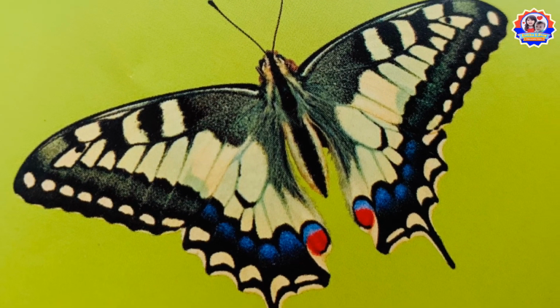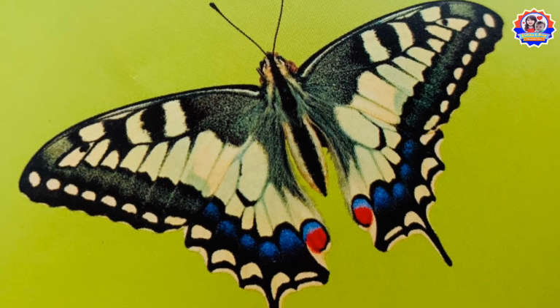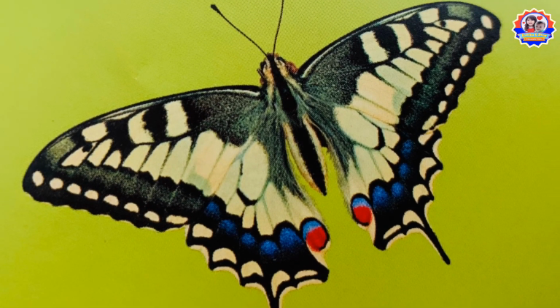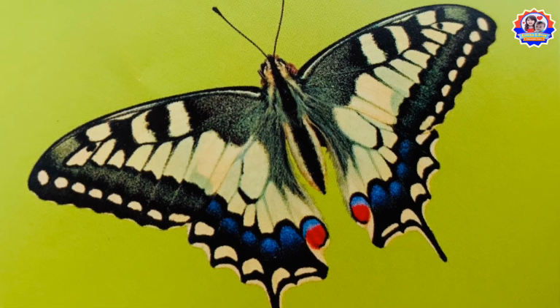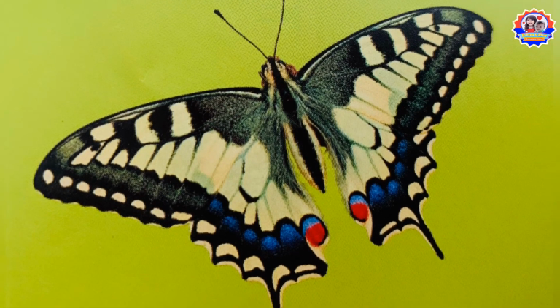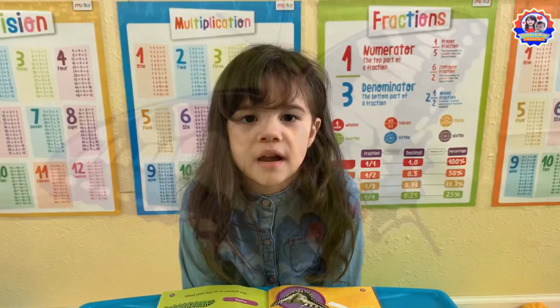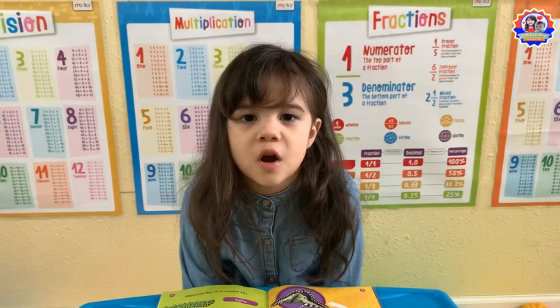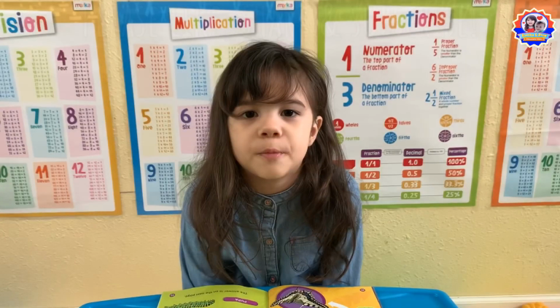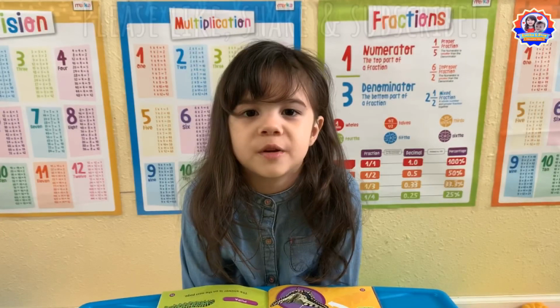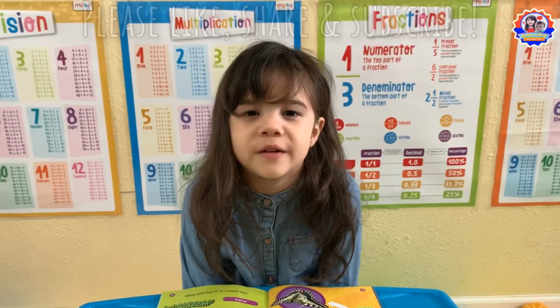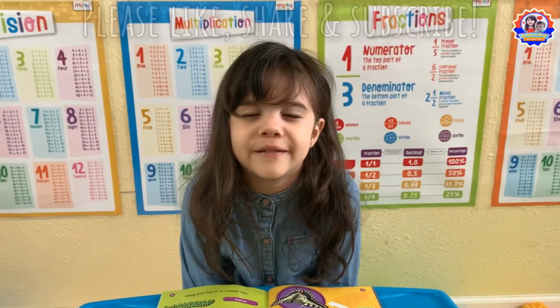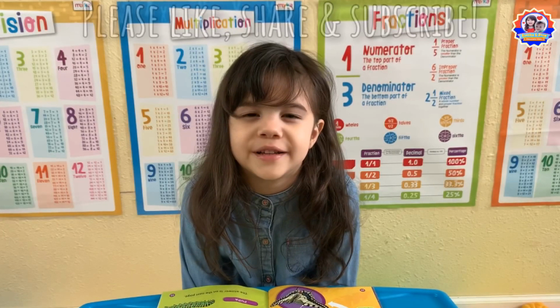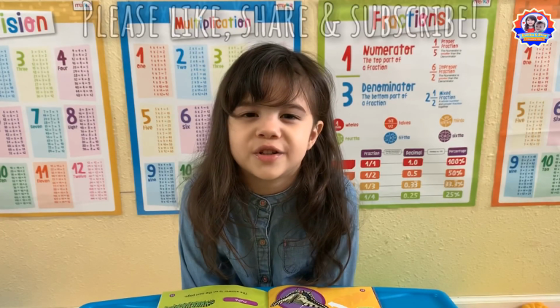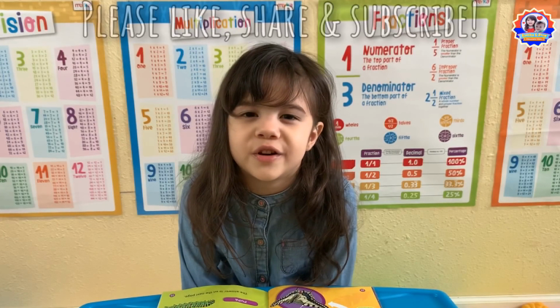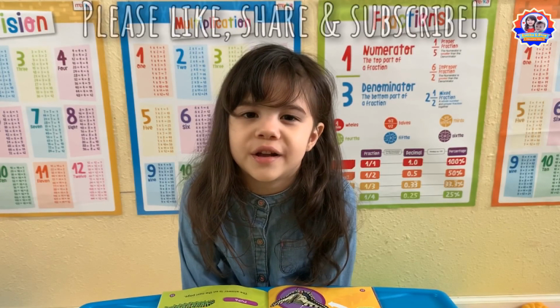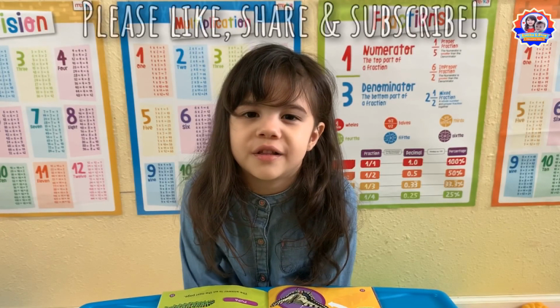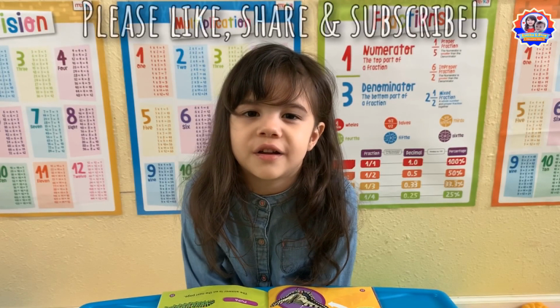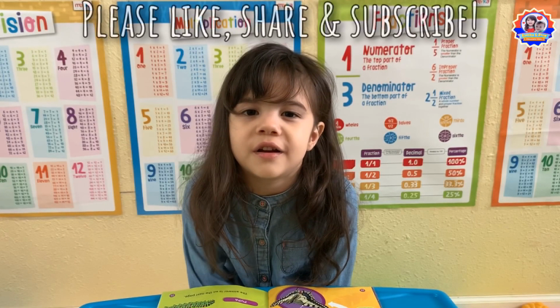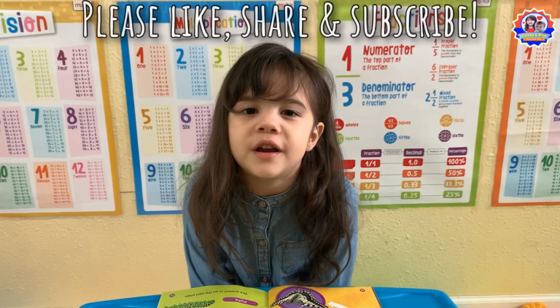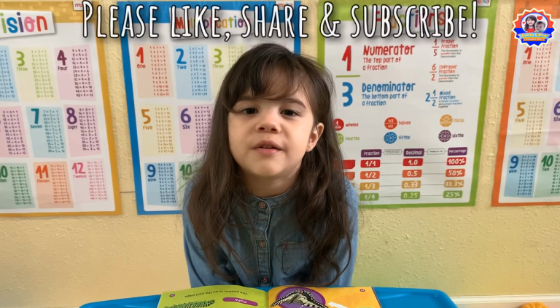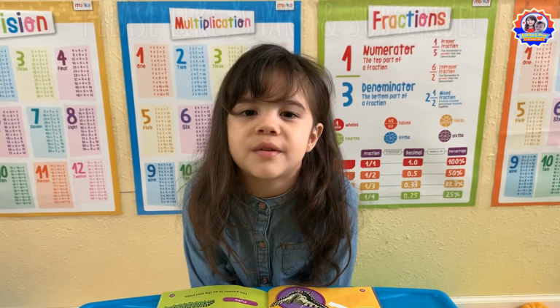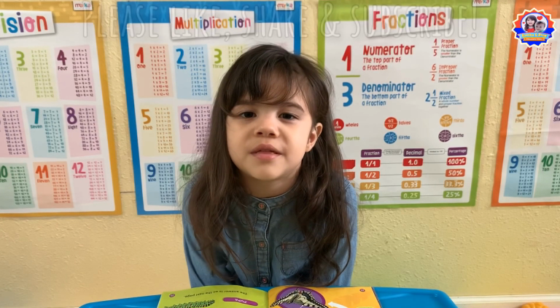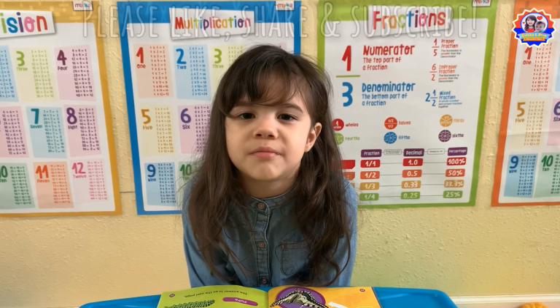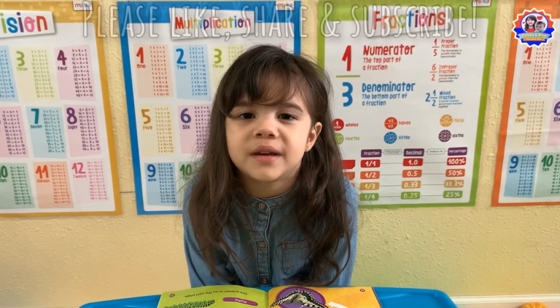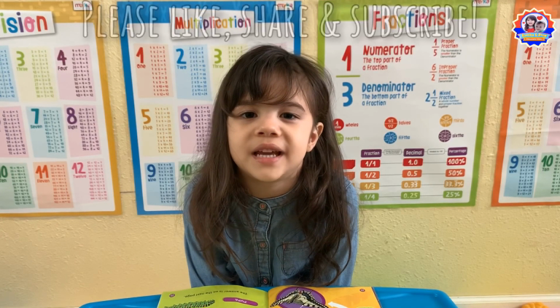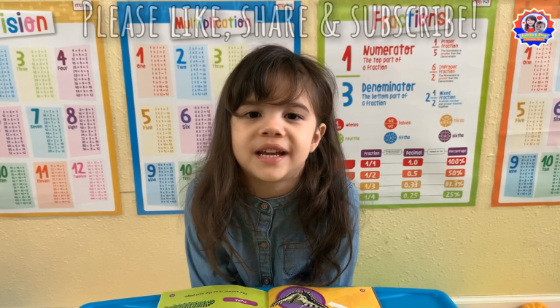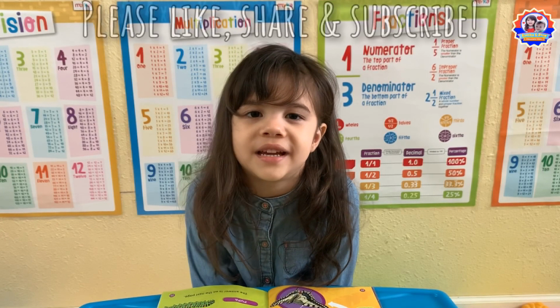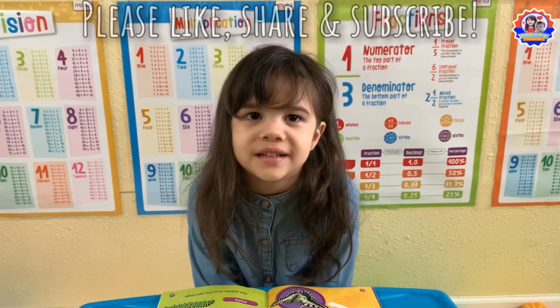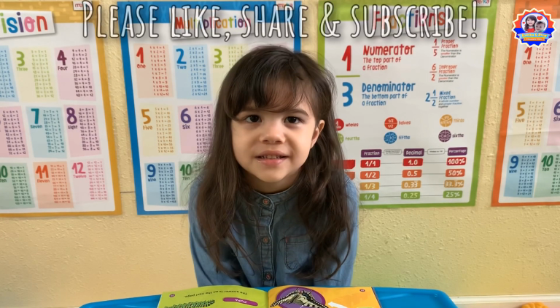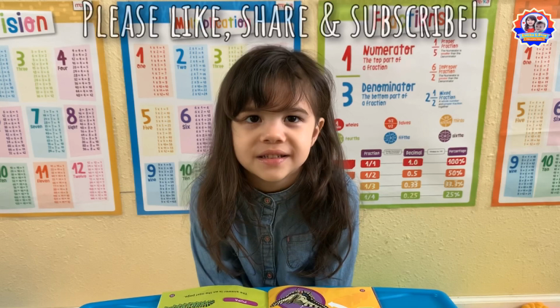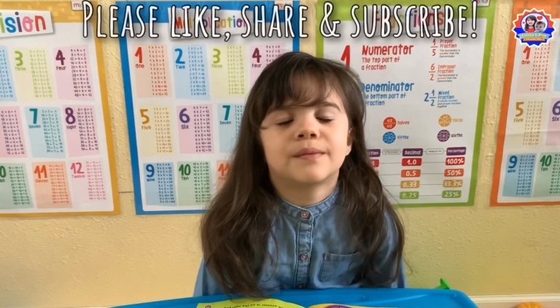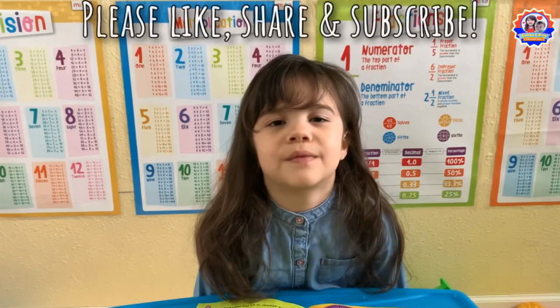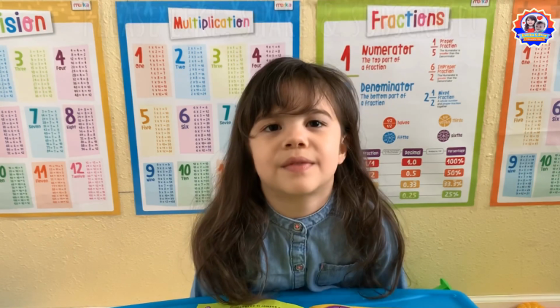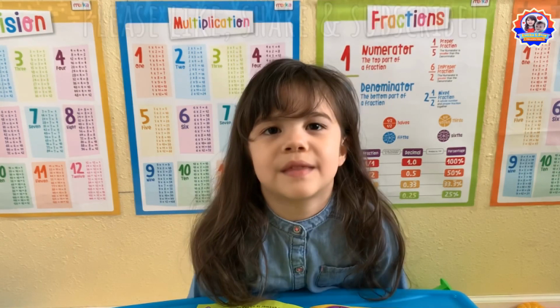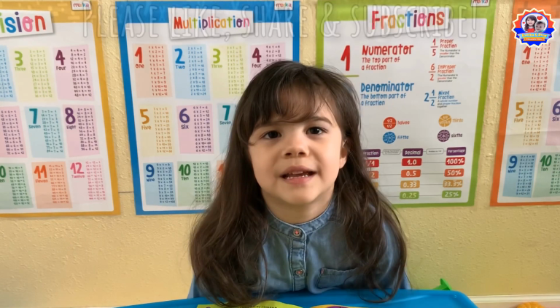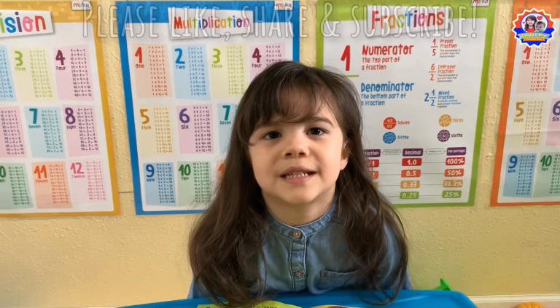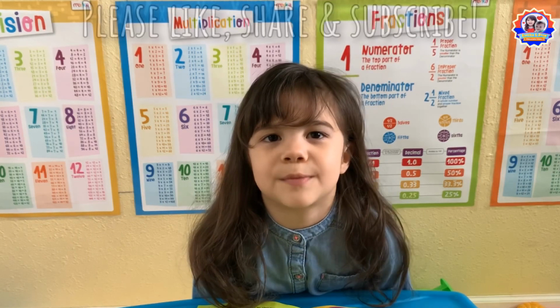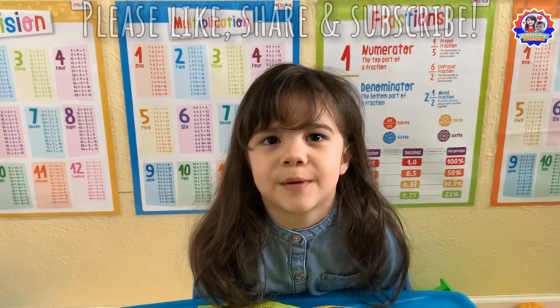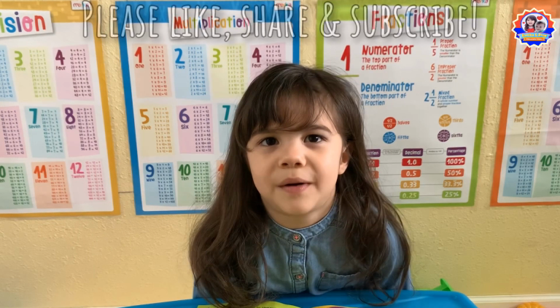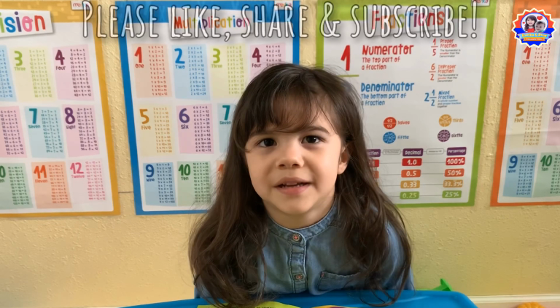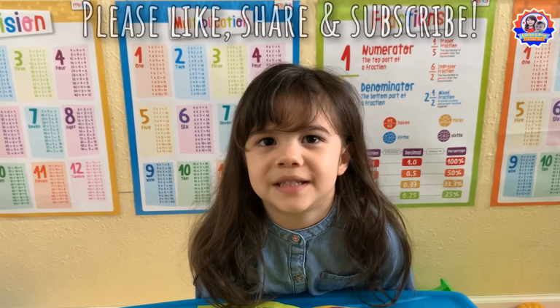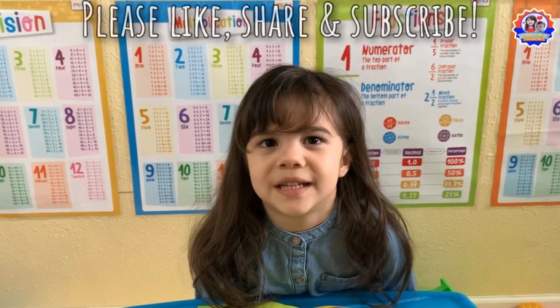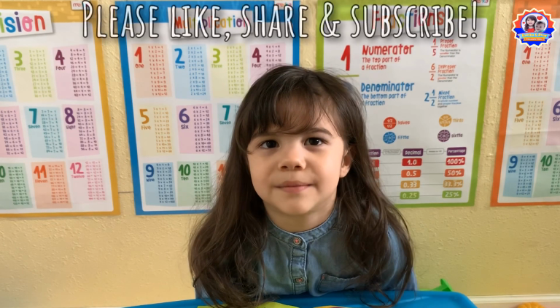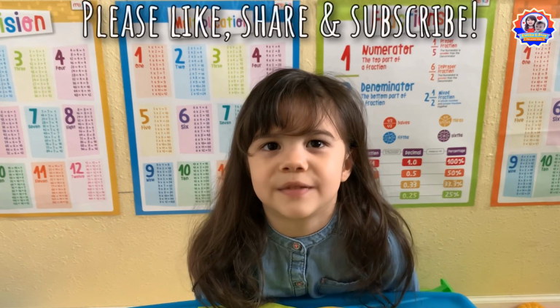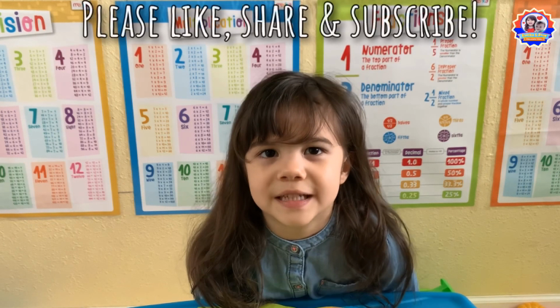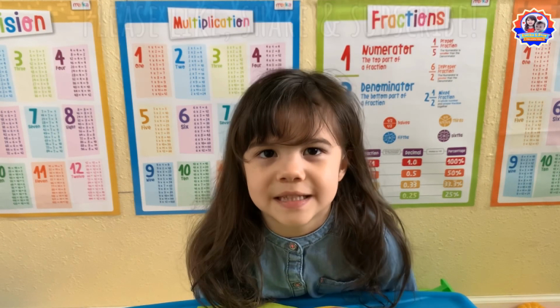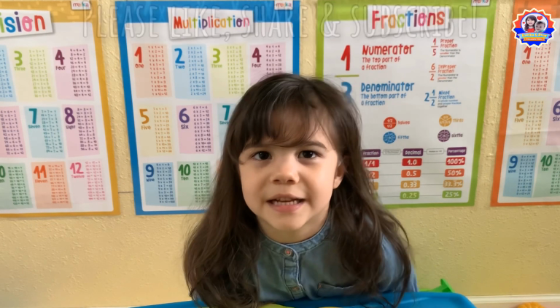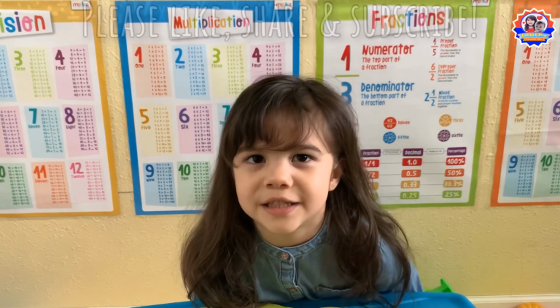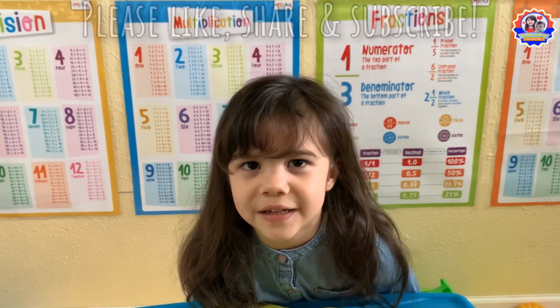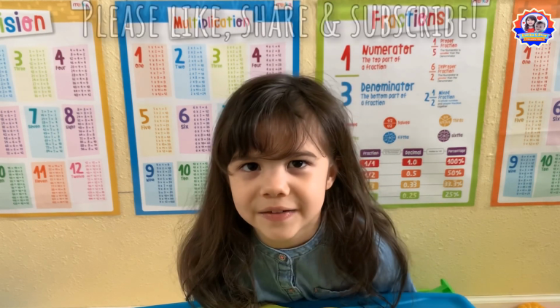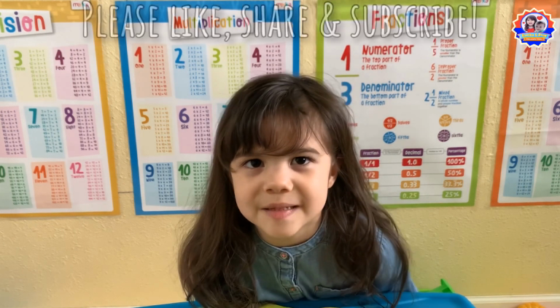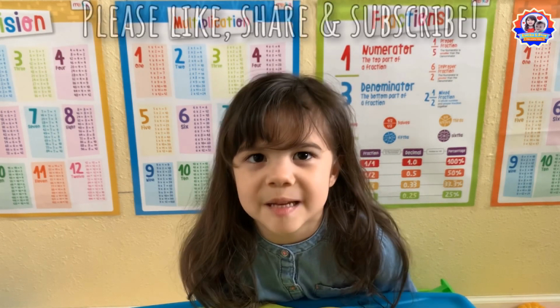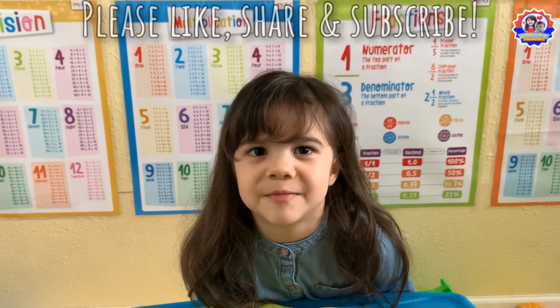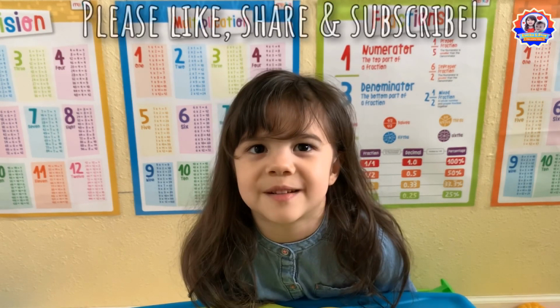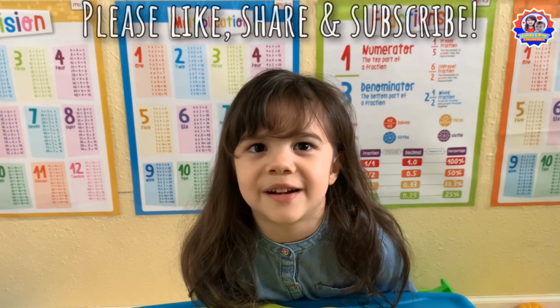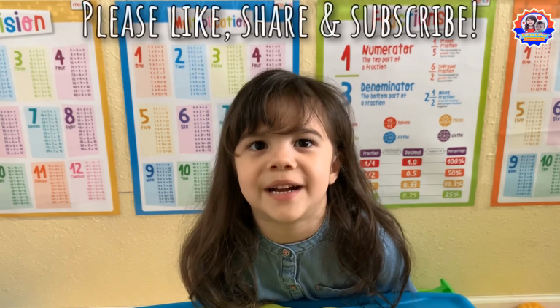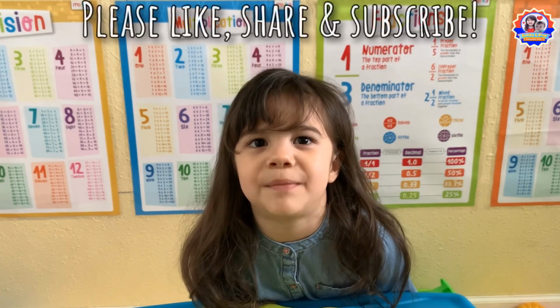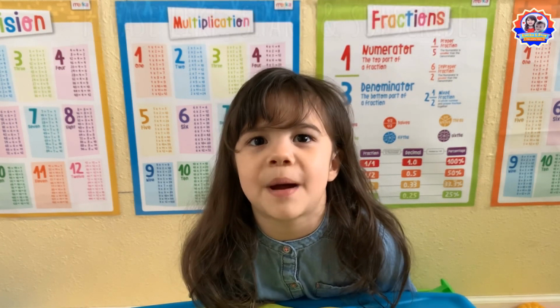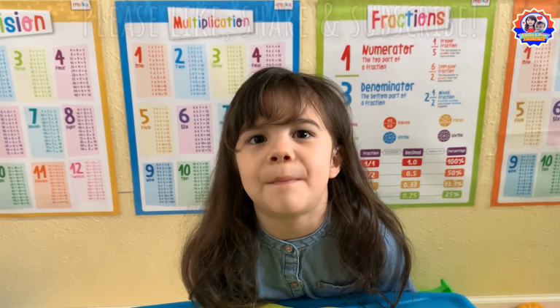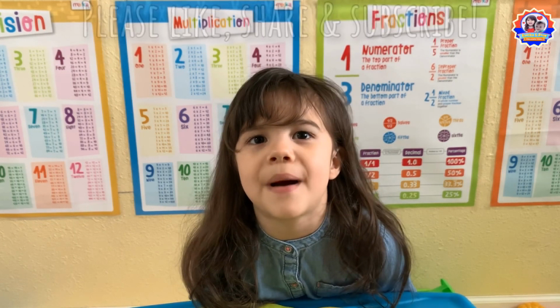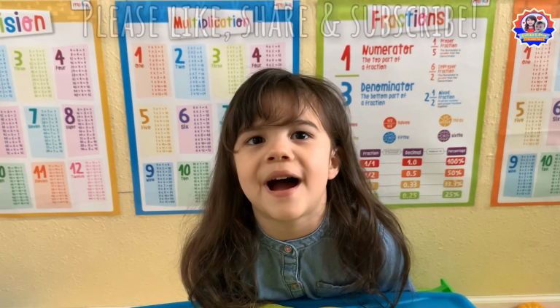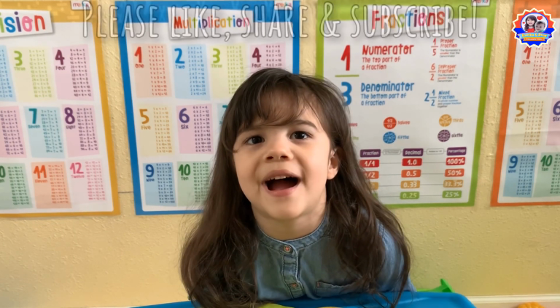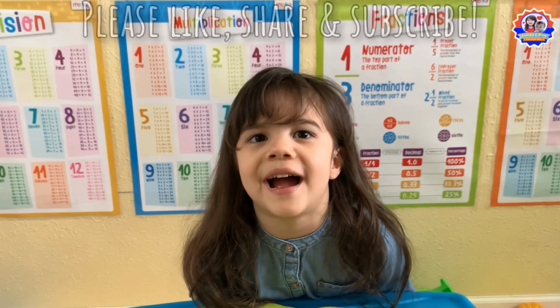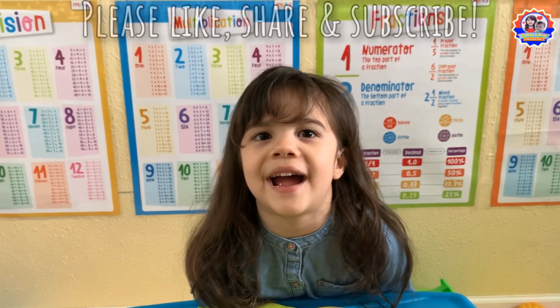I hope you enjoy learning with me. Thanks for watching. Please like, share, and subscribe. Bye bye!